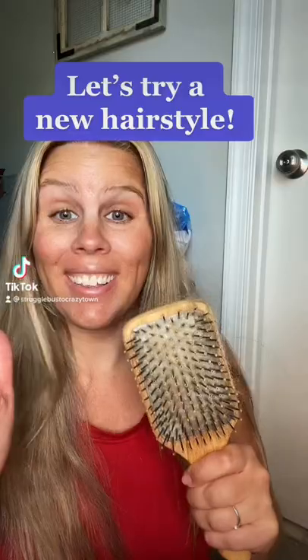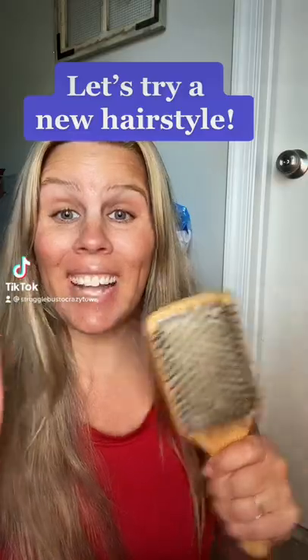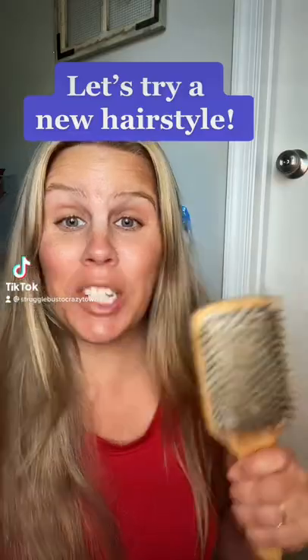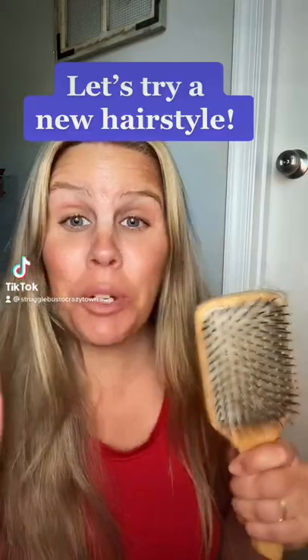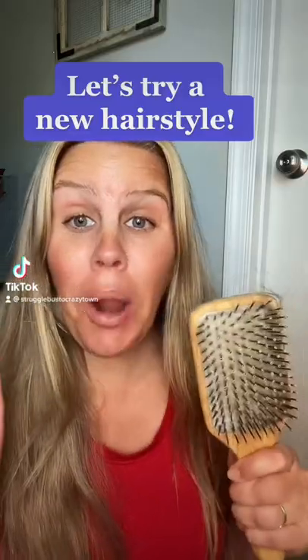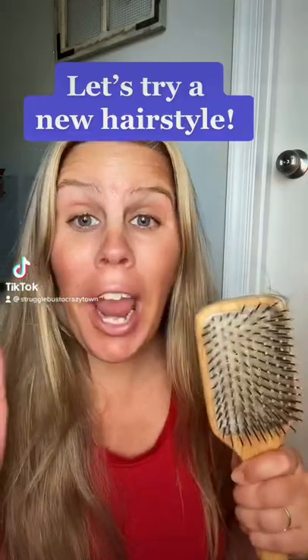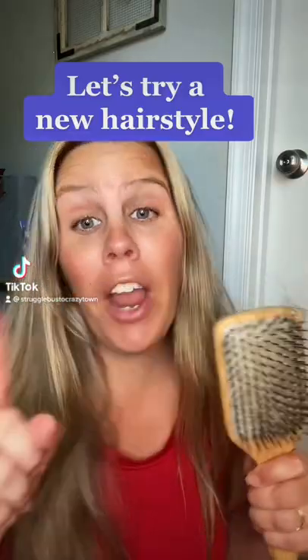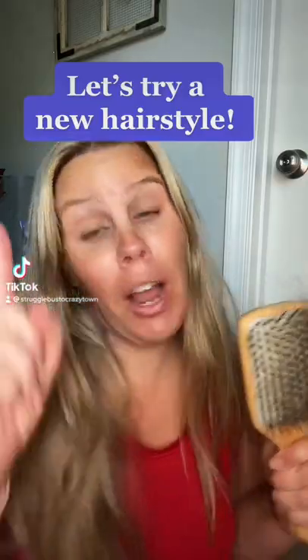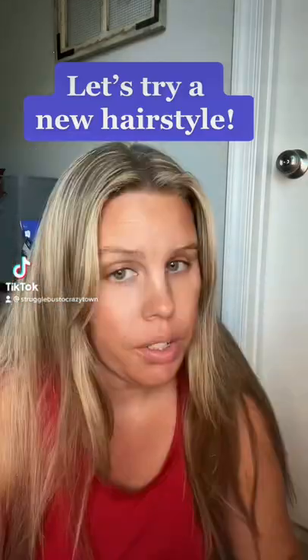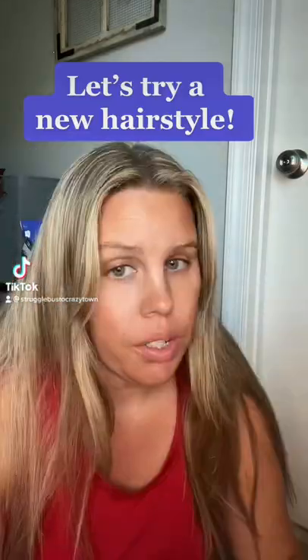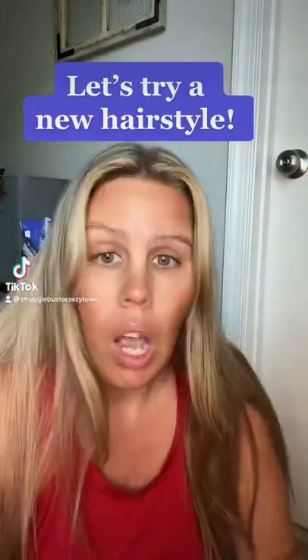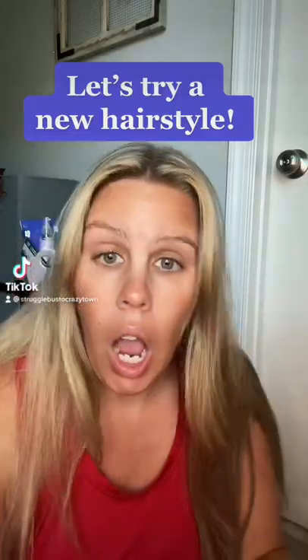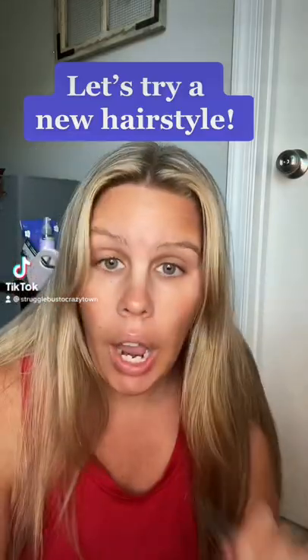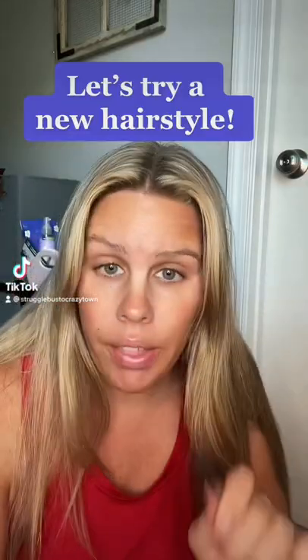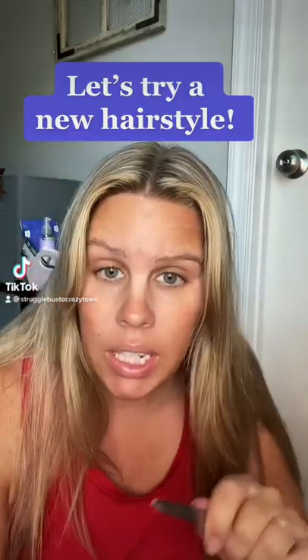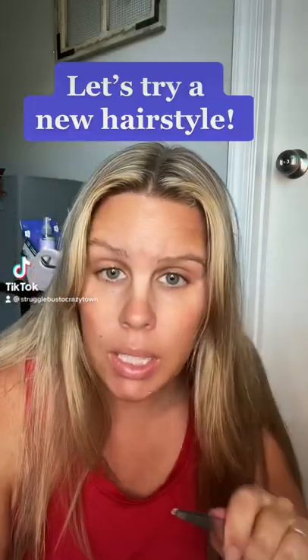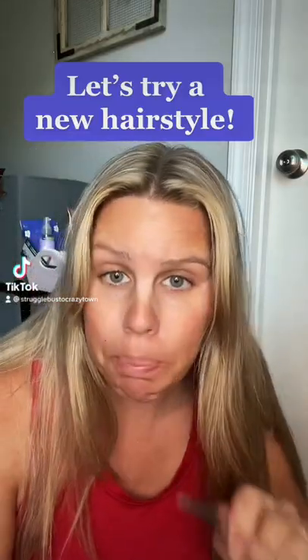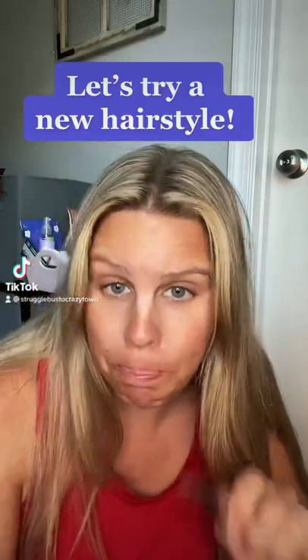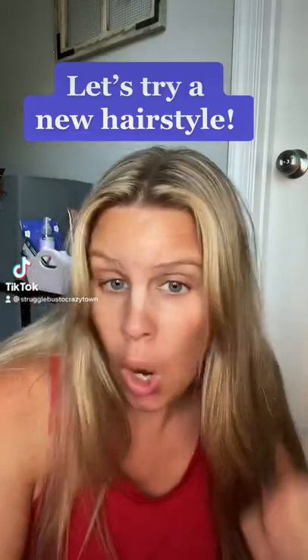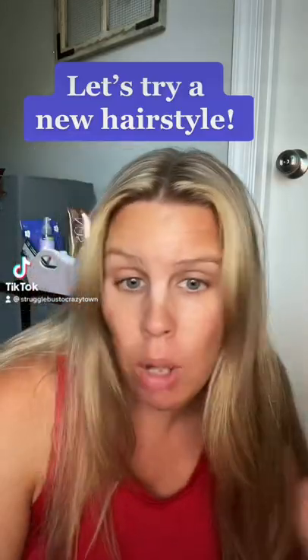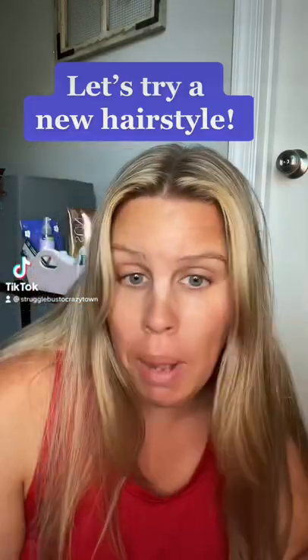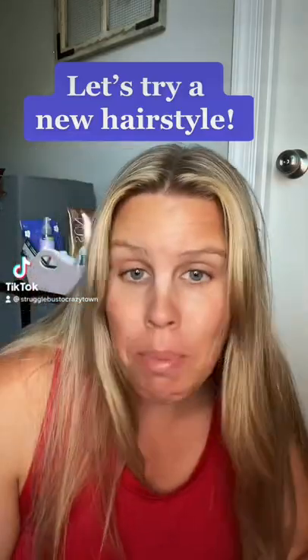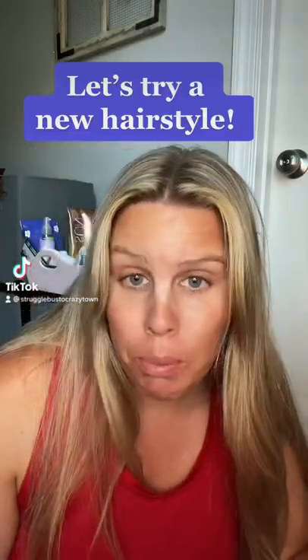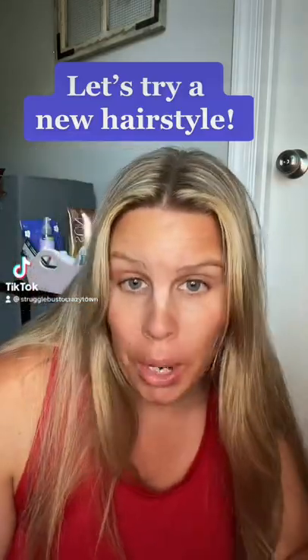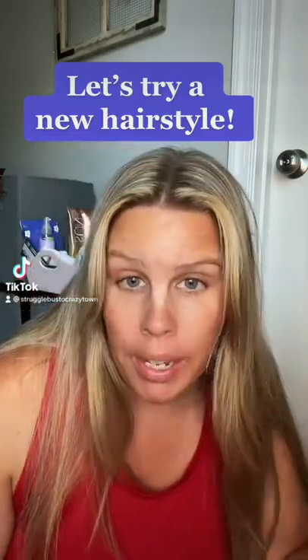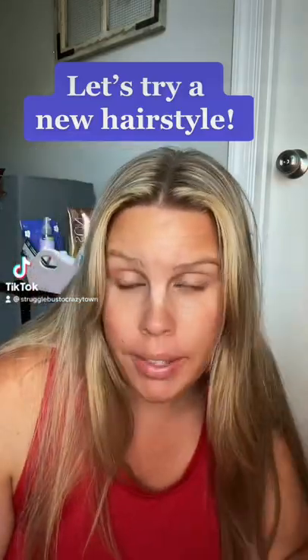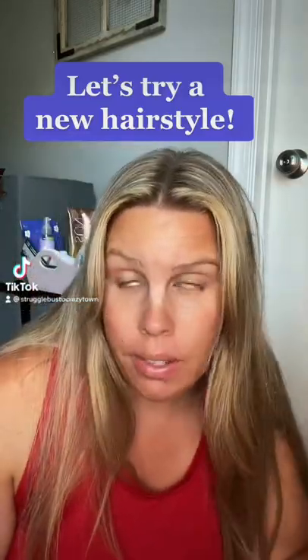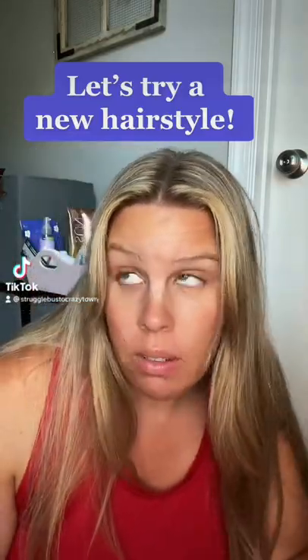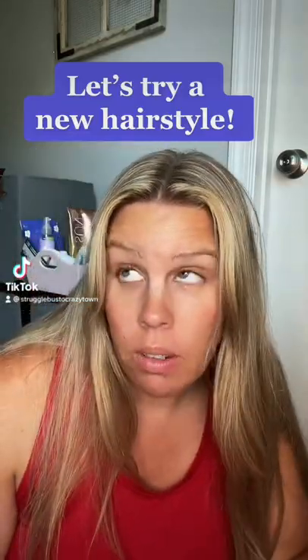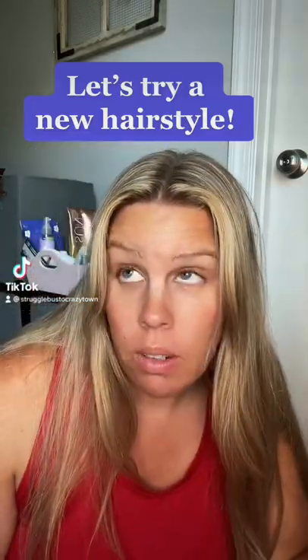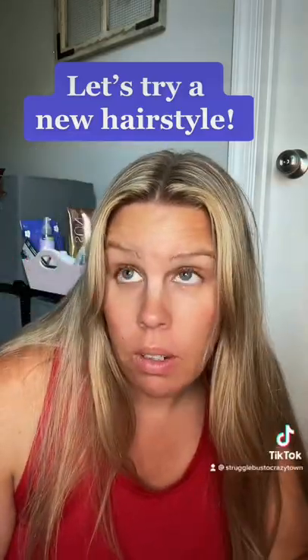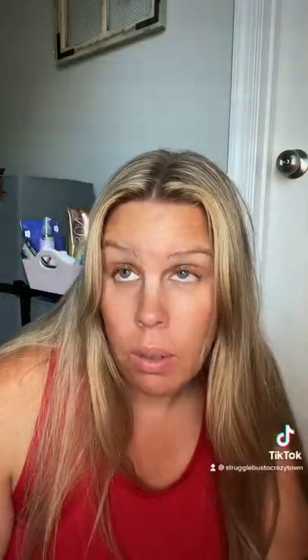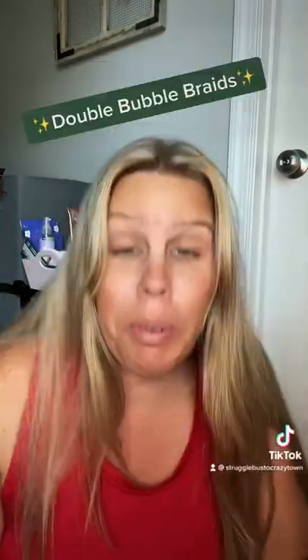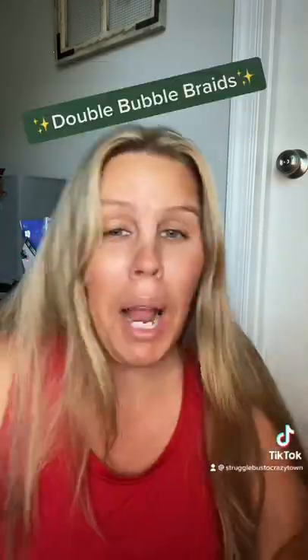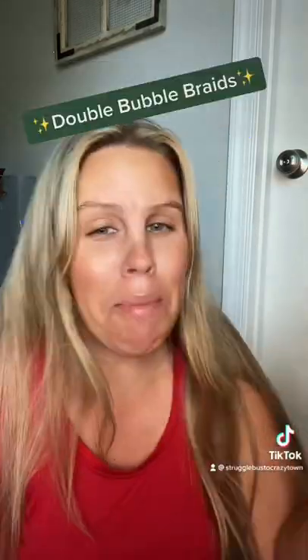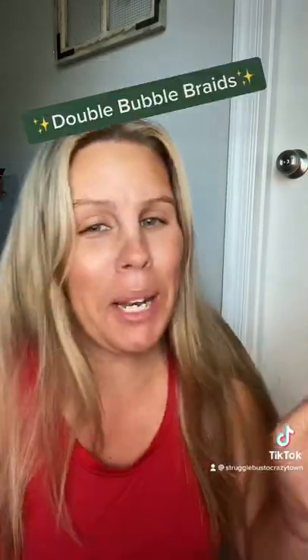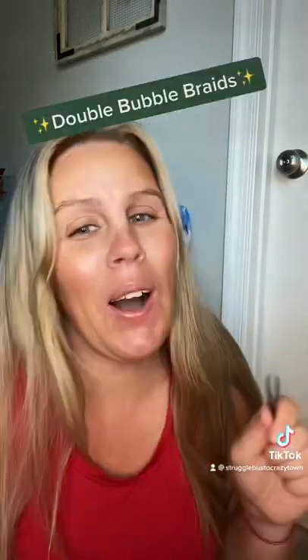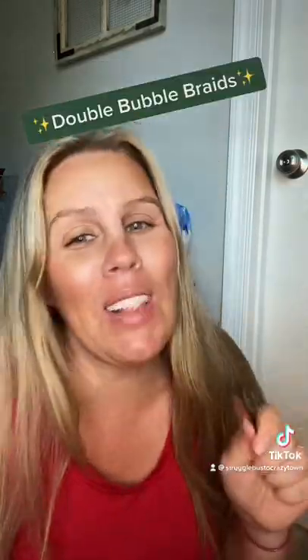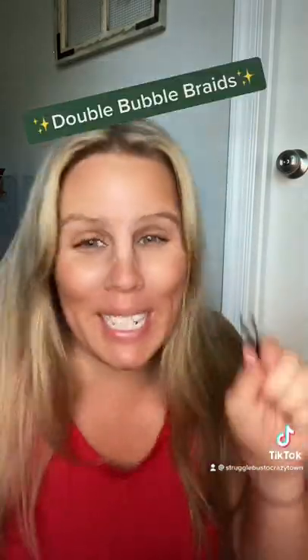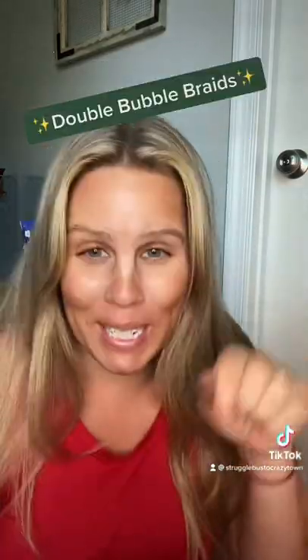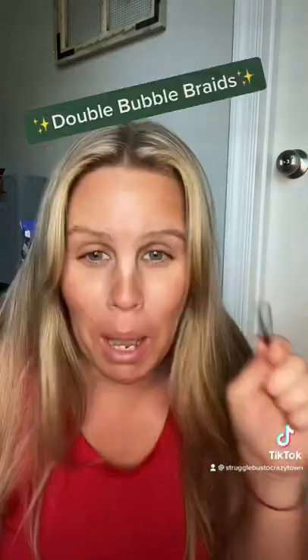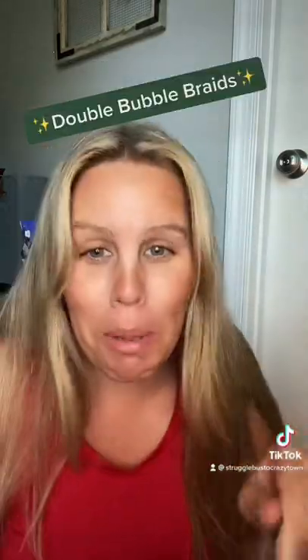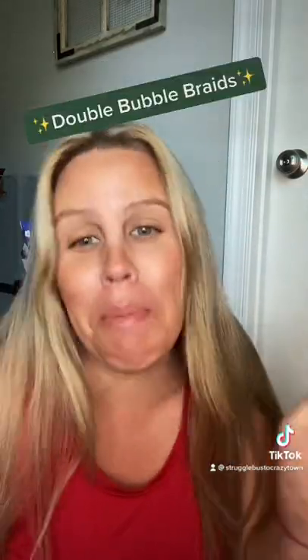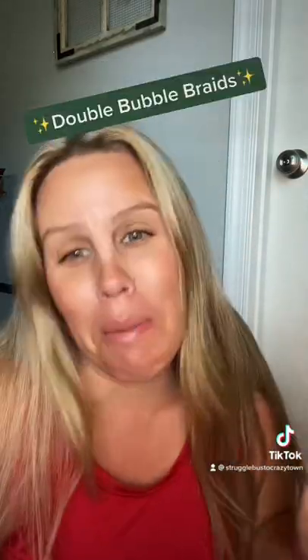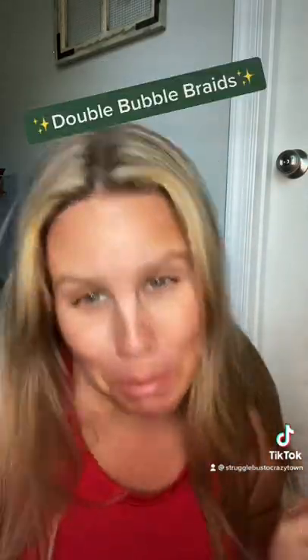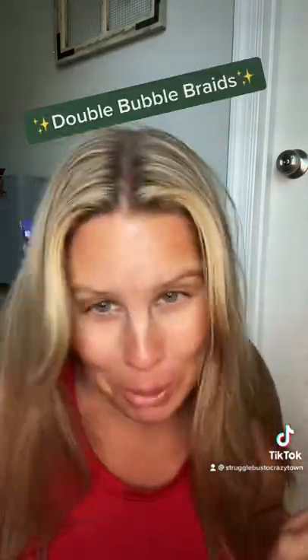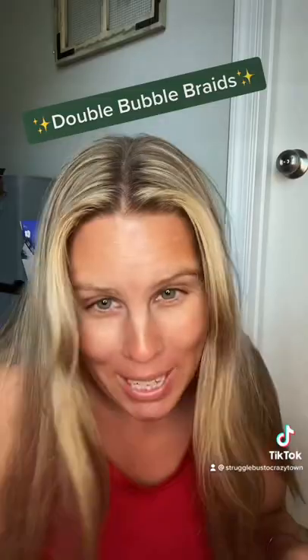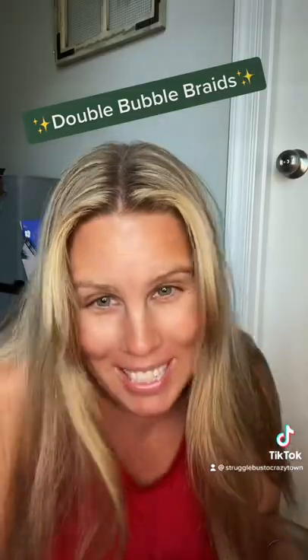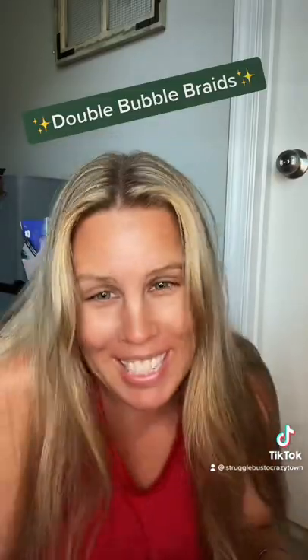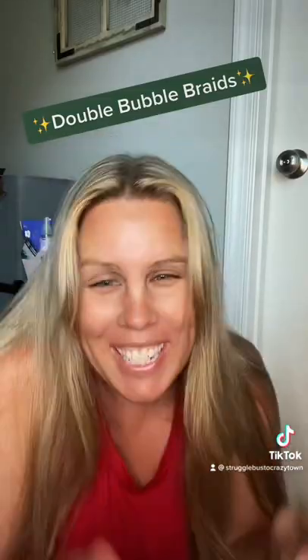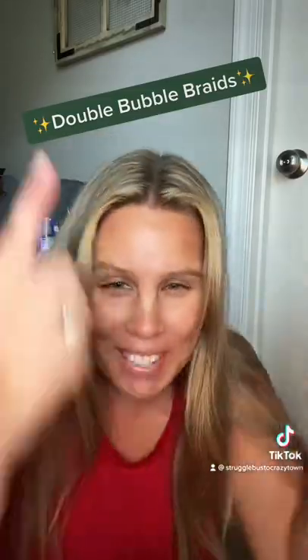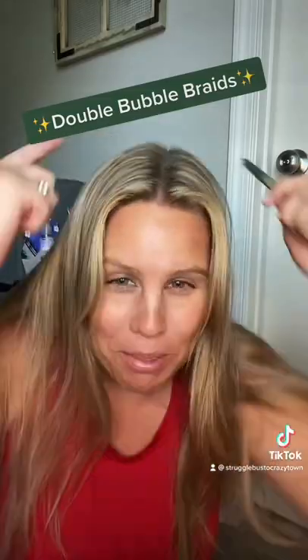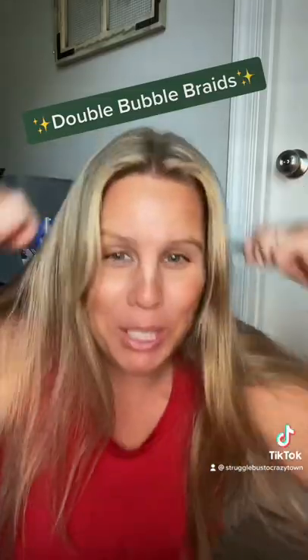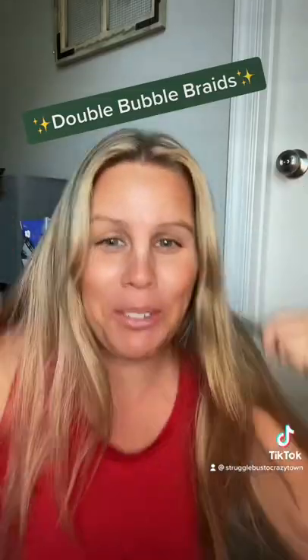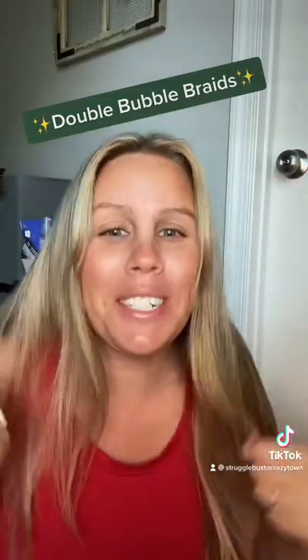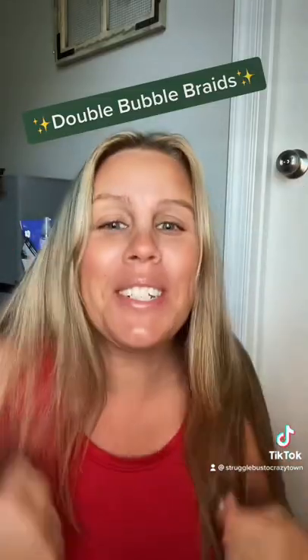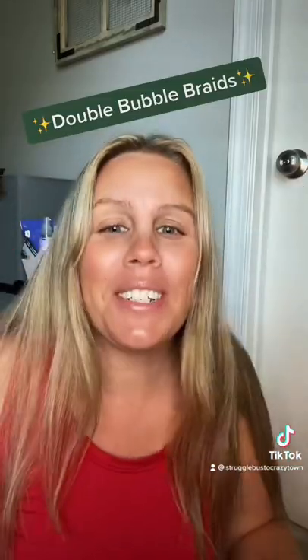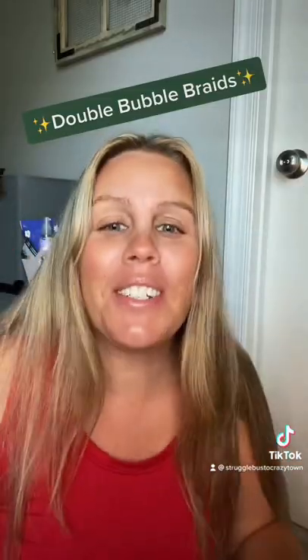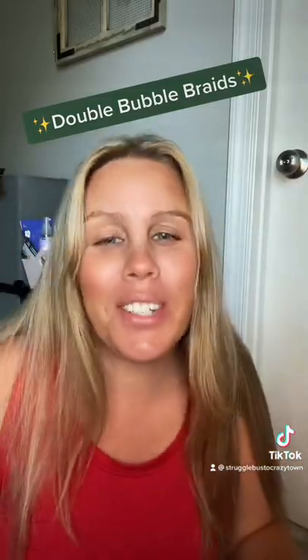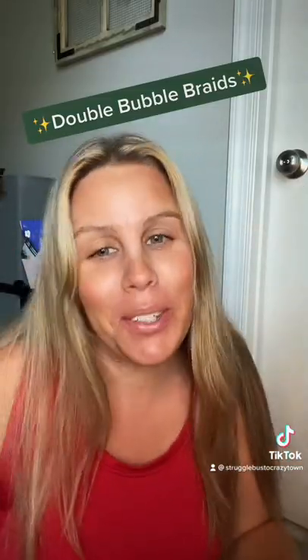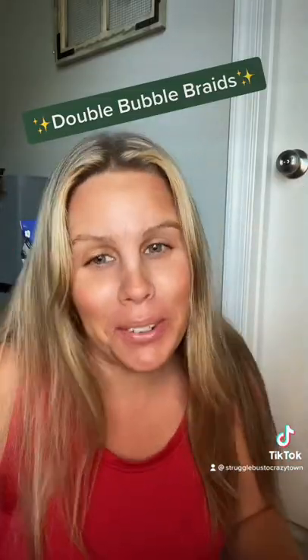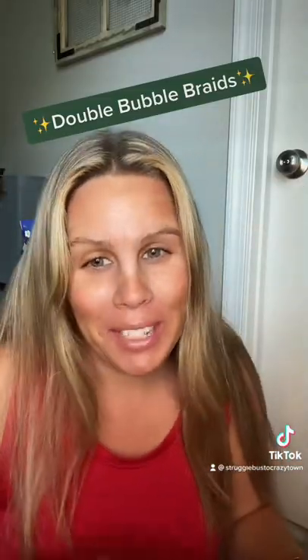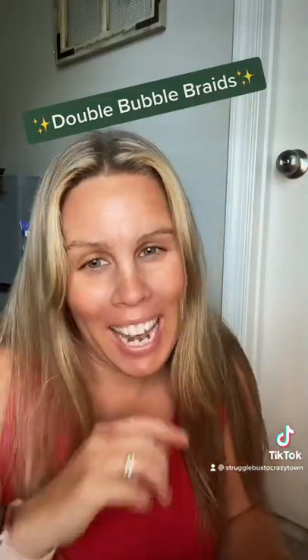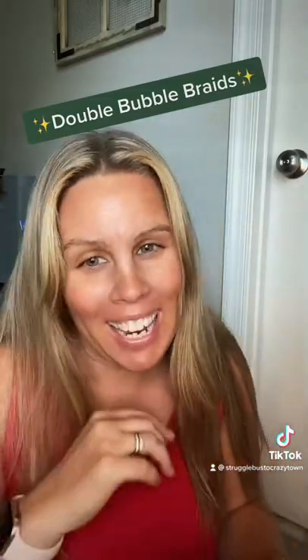Let's do our hair. I think it's called bubble braids, but I'm going to call it double bubble braids because we're doing two. Get it?